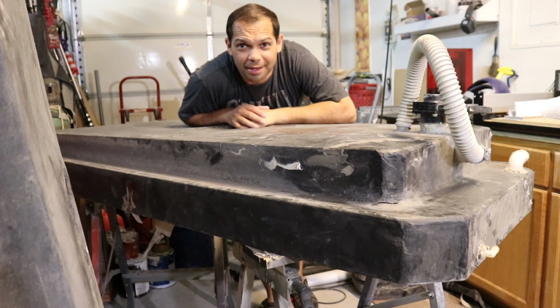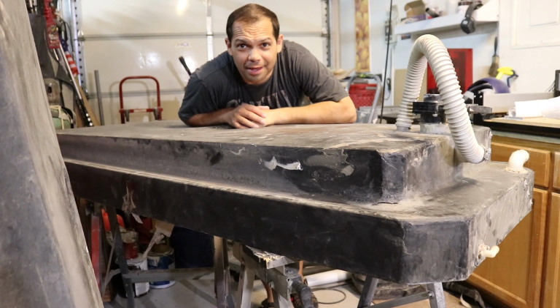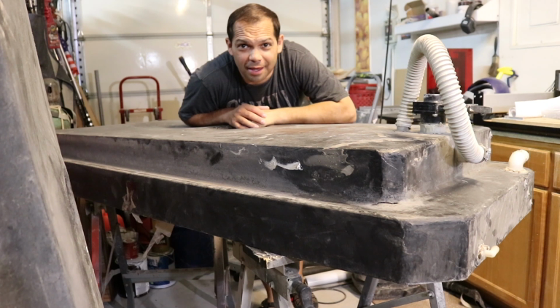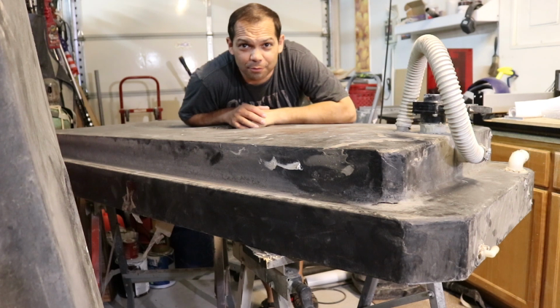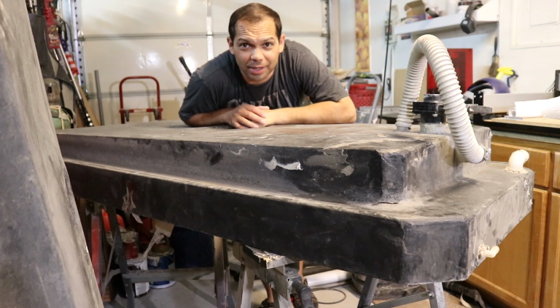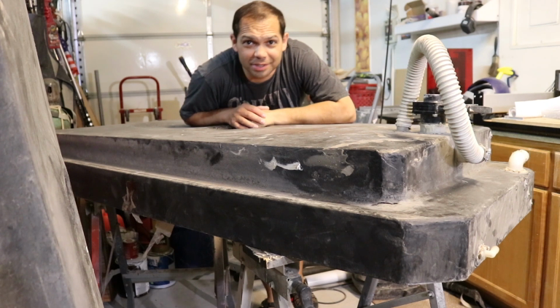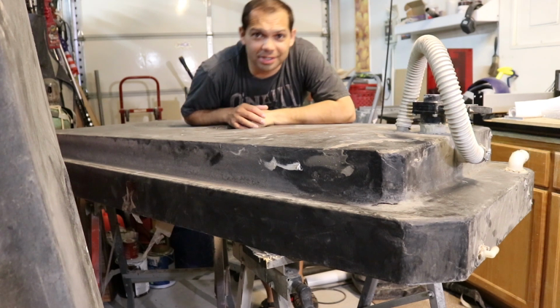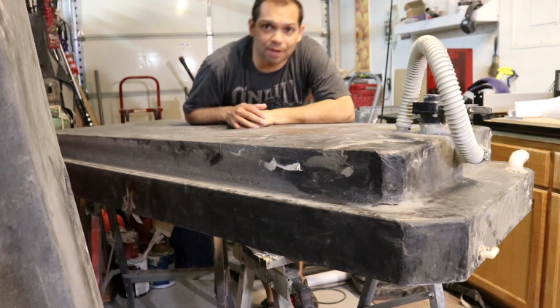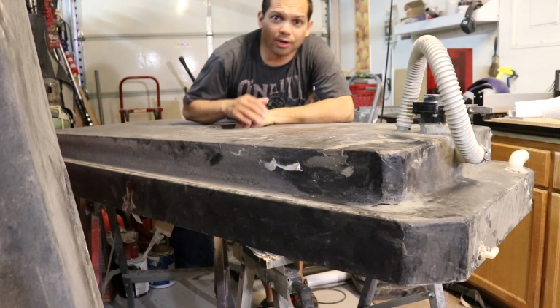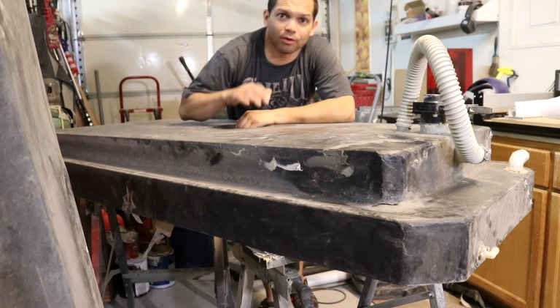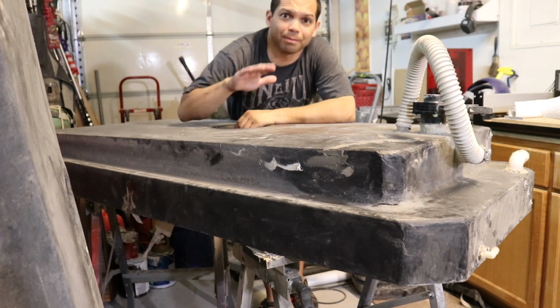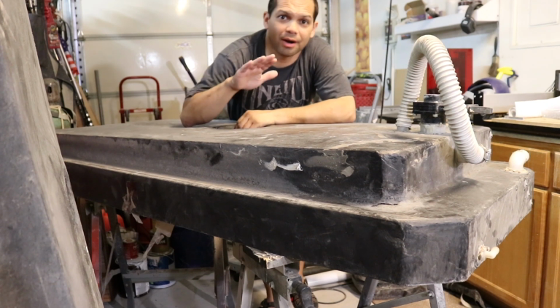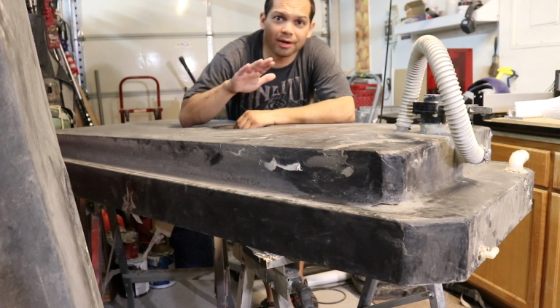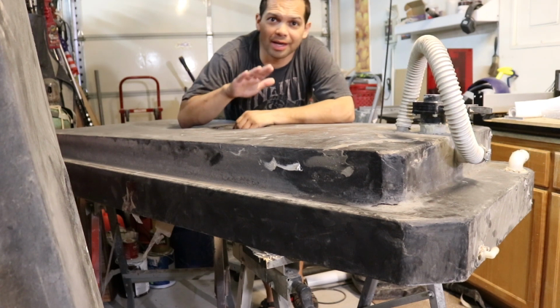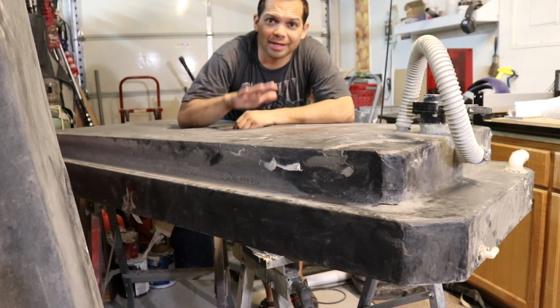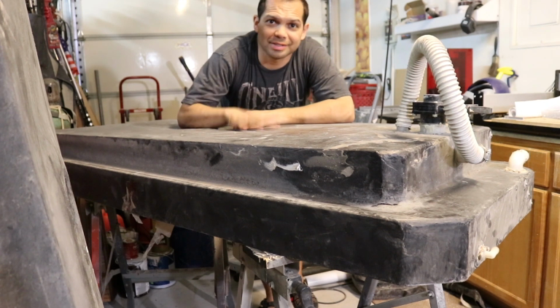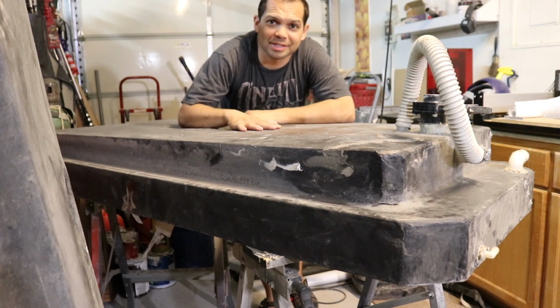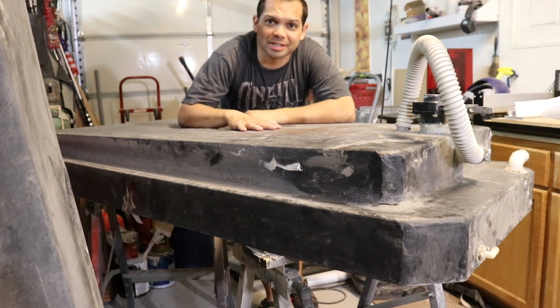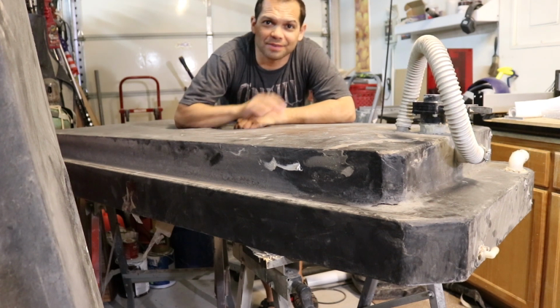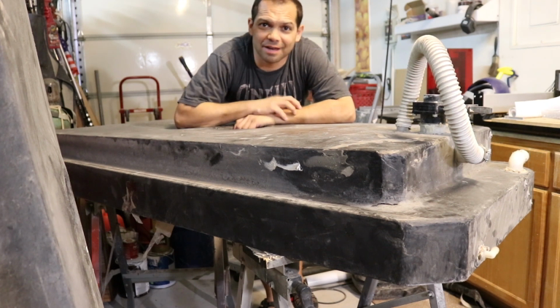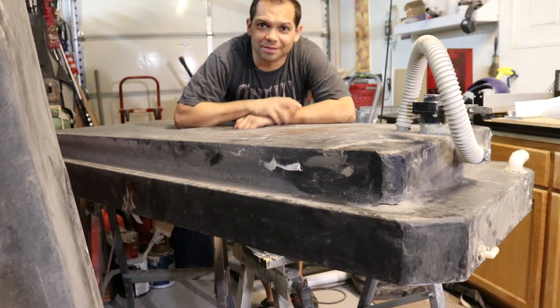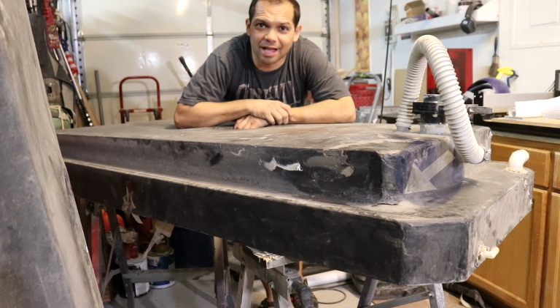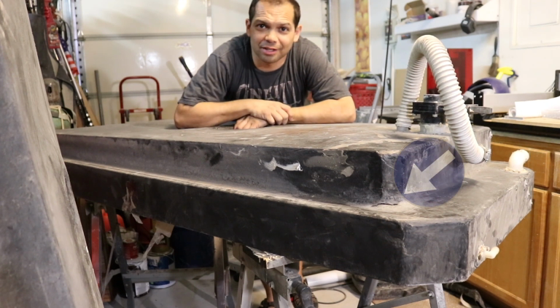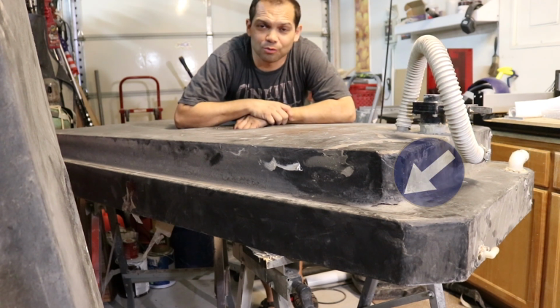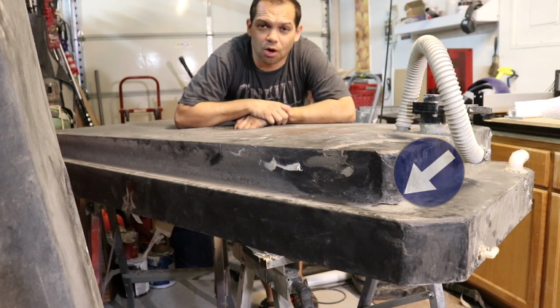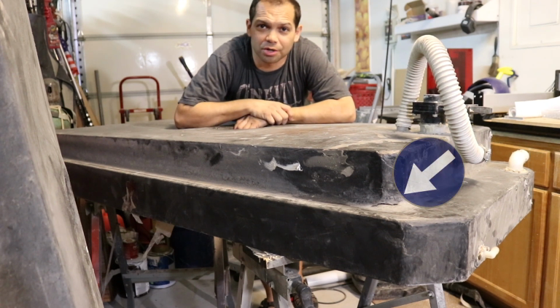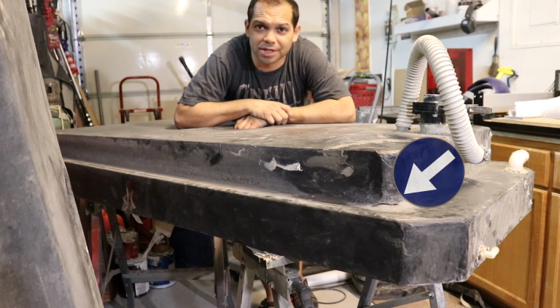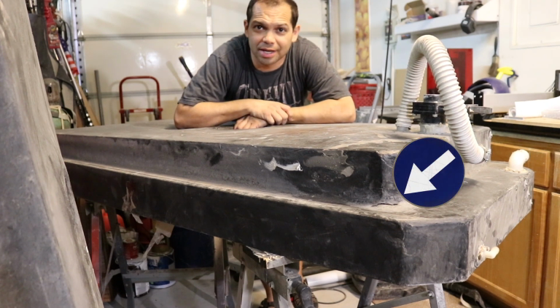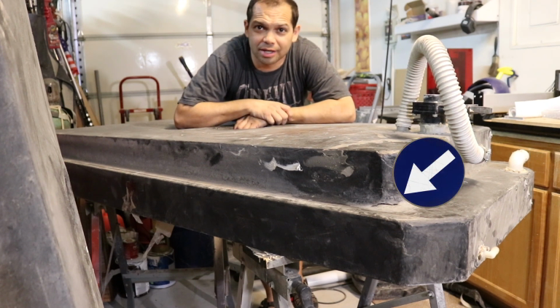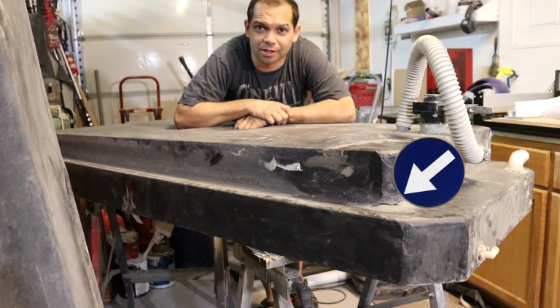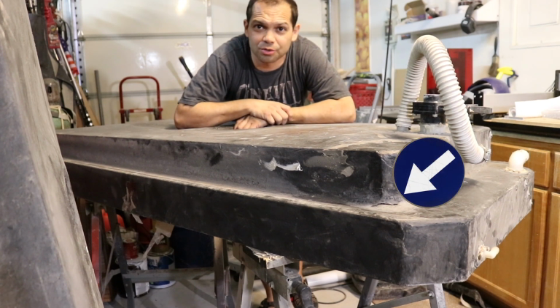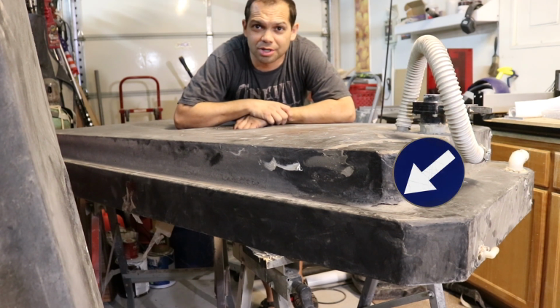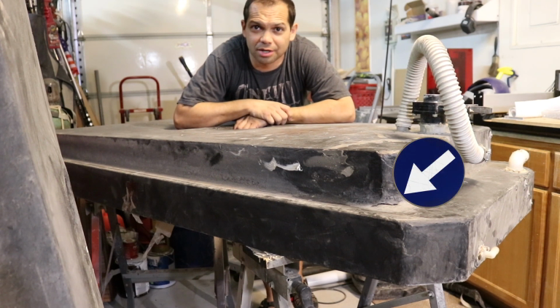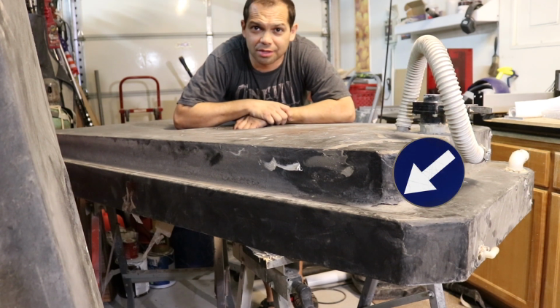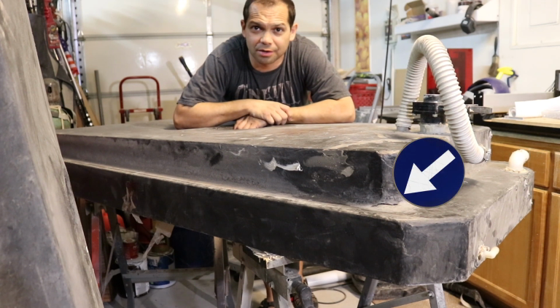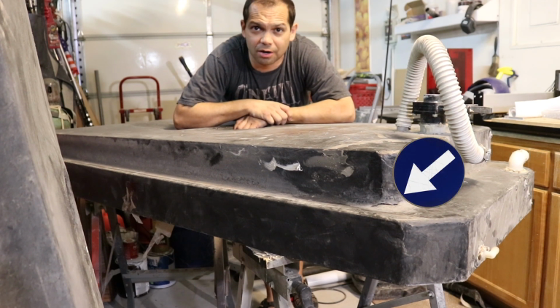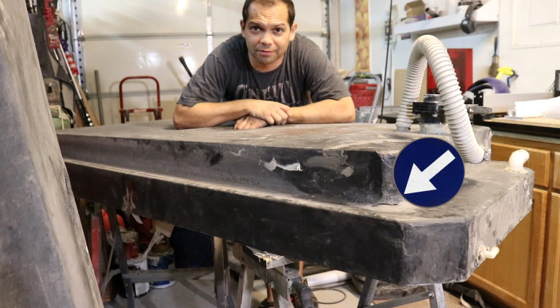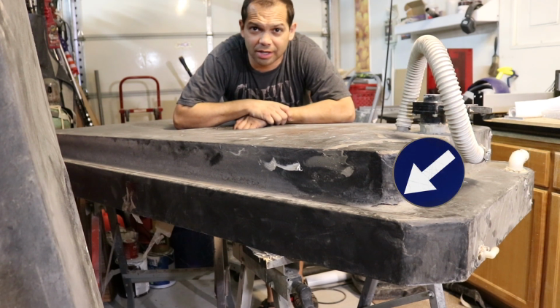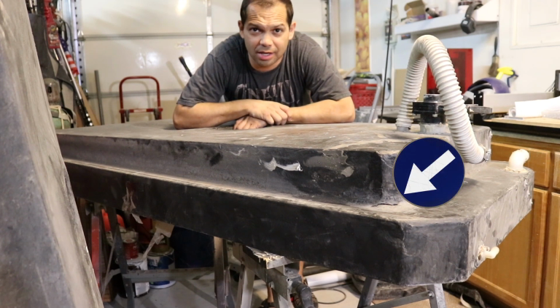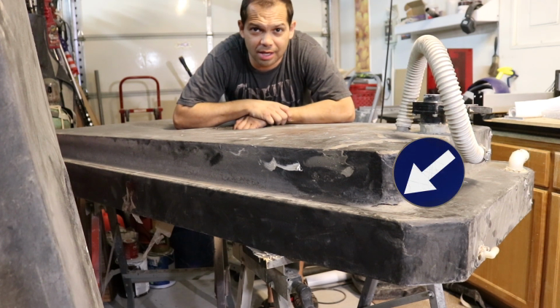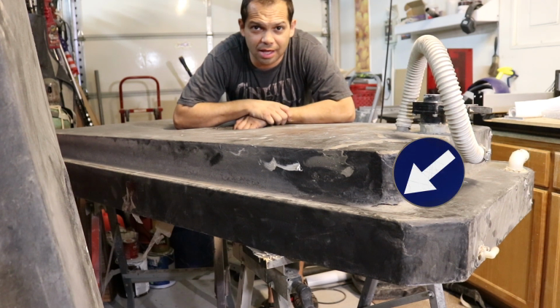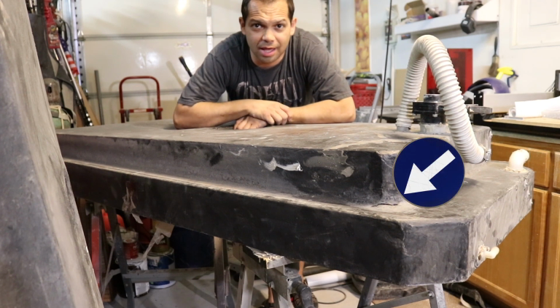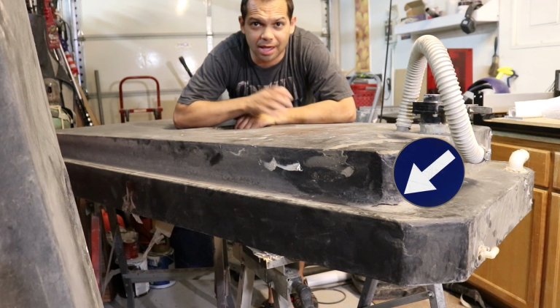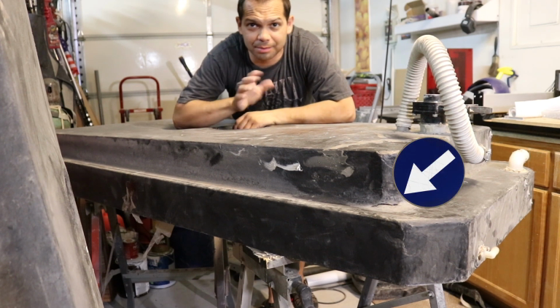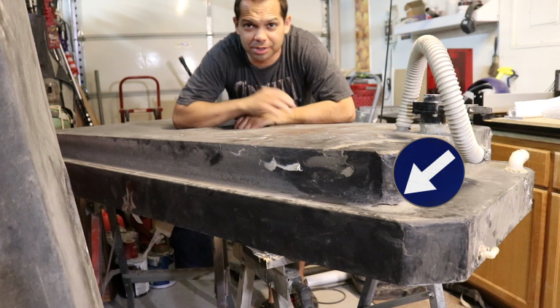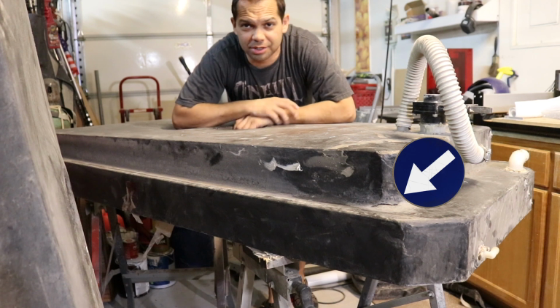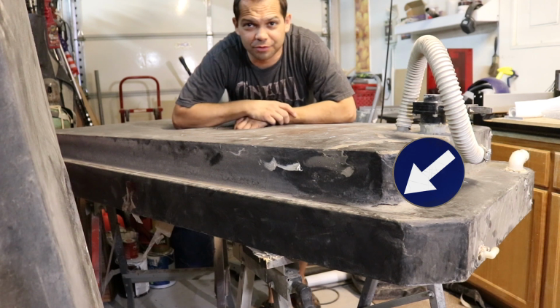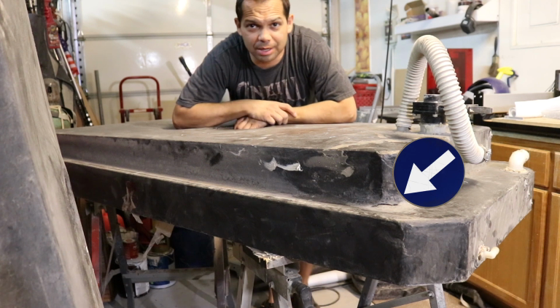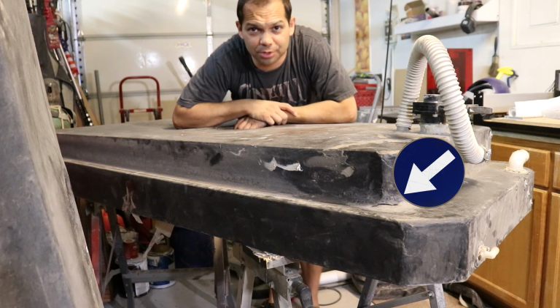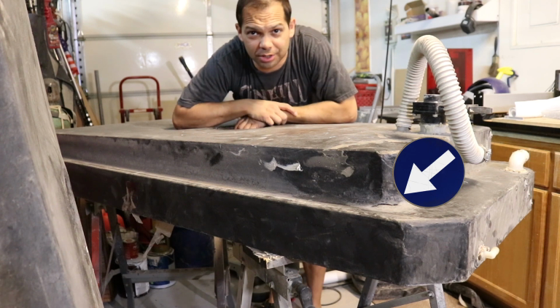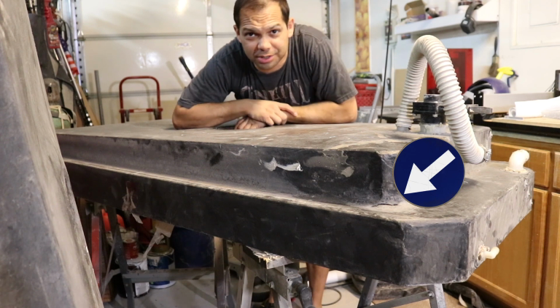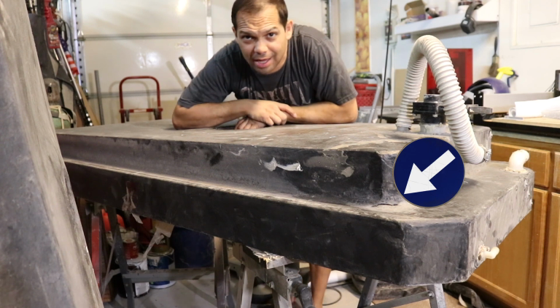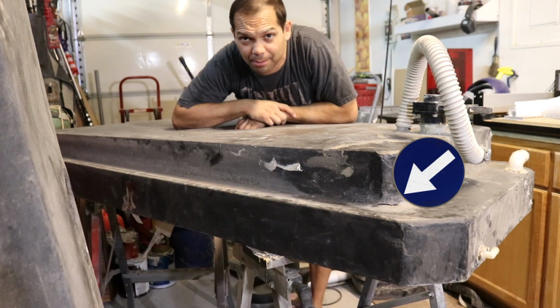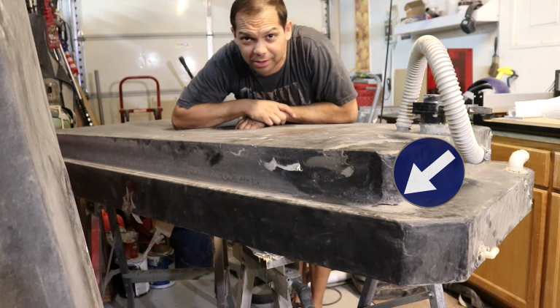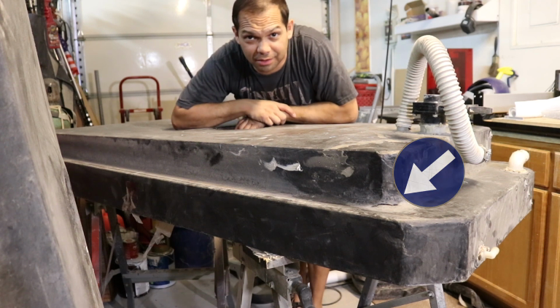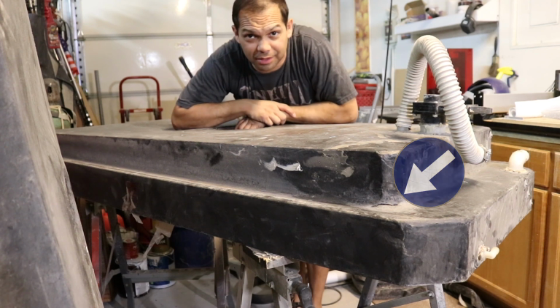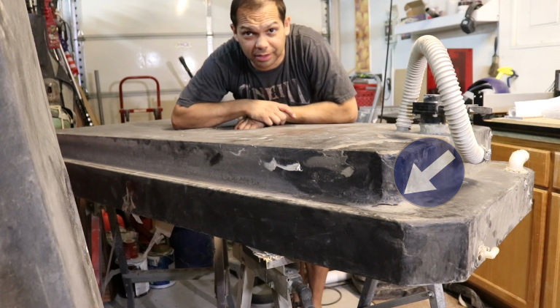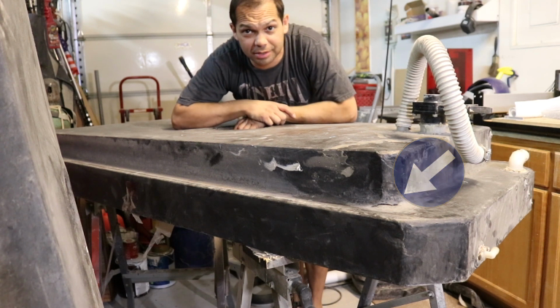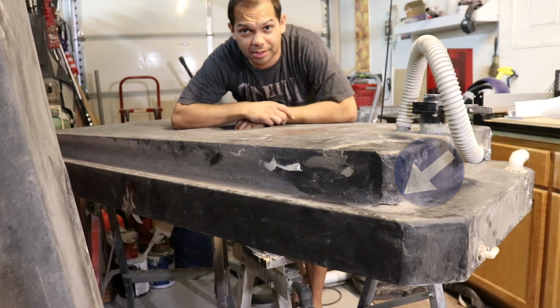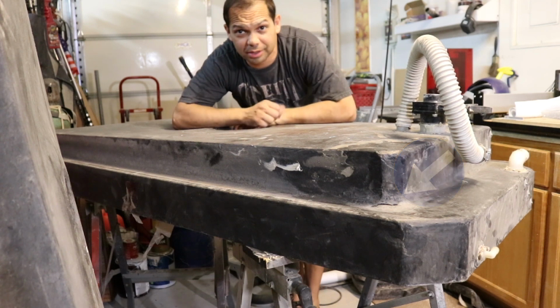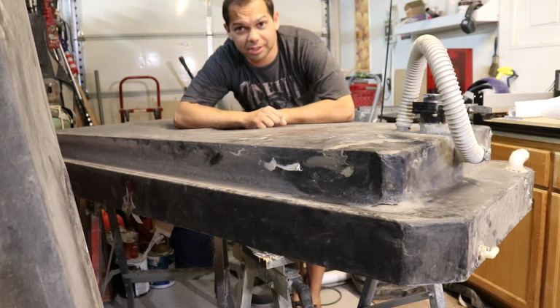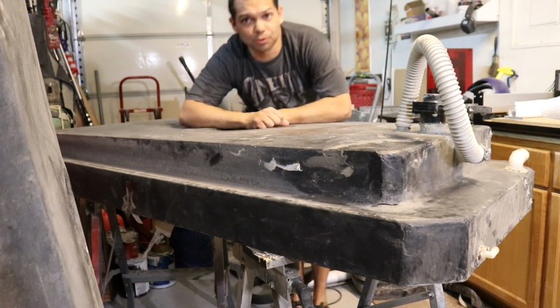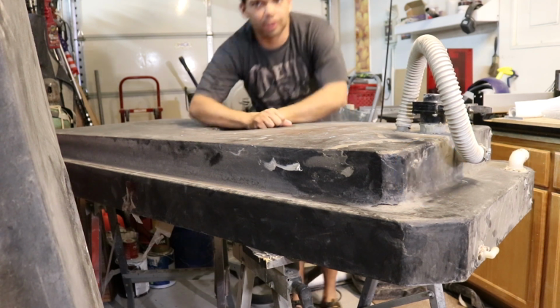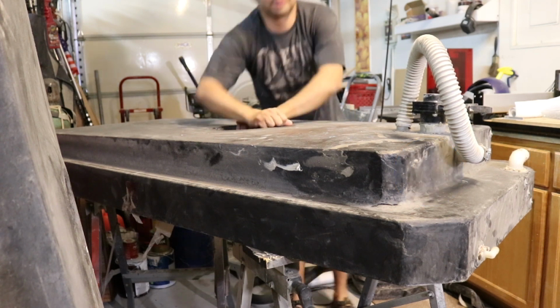Hey everybody, today we are repairing a 65-gallon water tank. It goes underneath an RV and I'm just in the frame so you can see how big the thing is. Let's get to work.